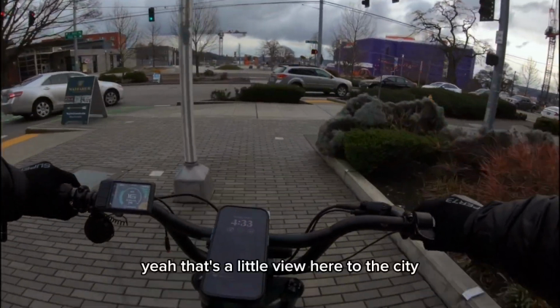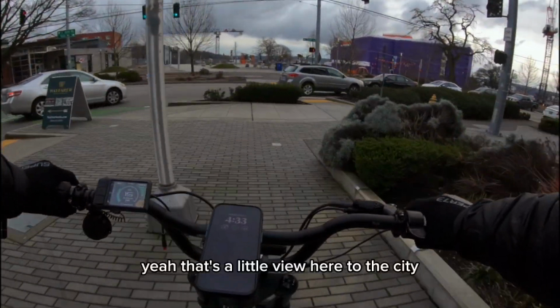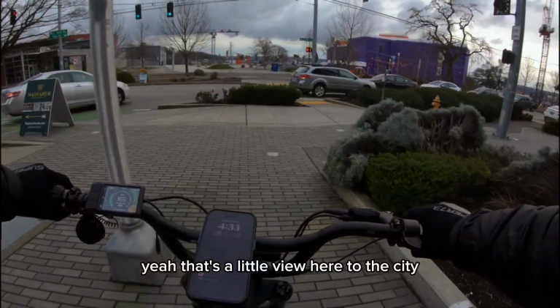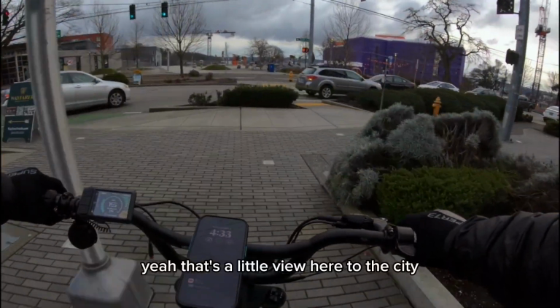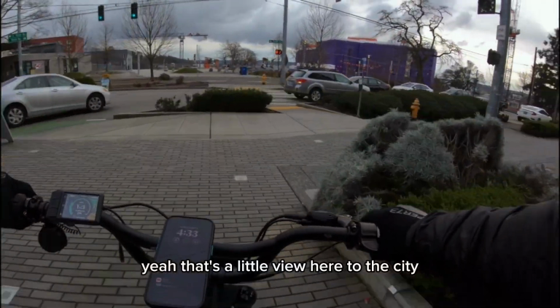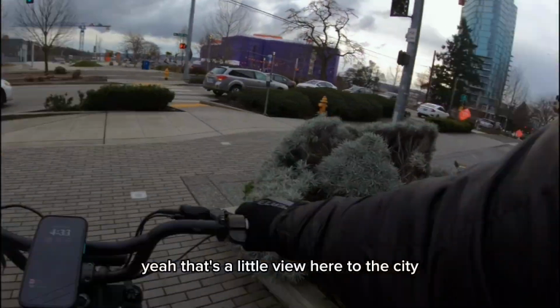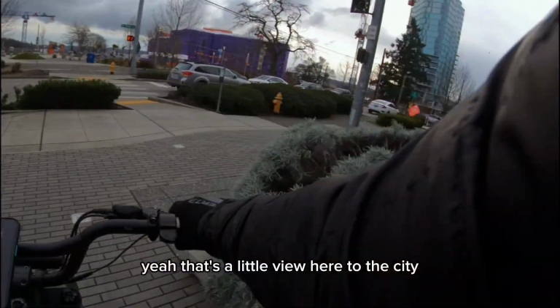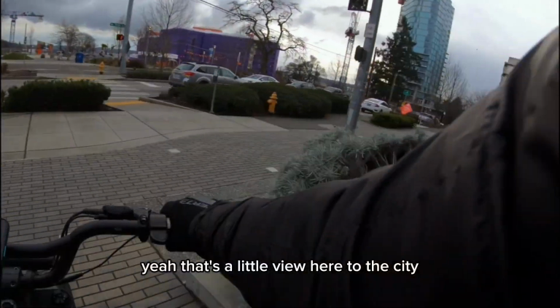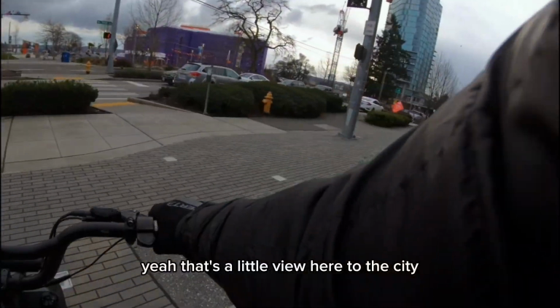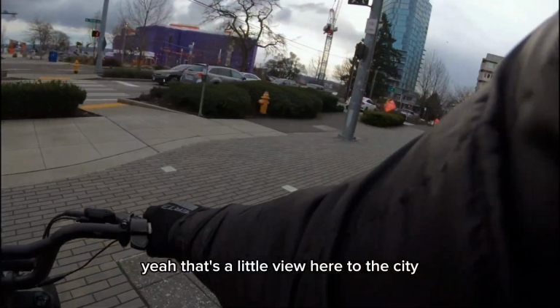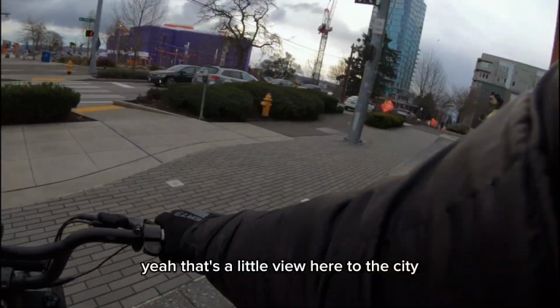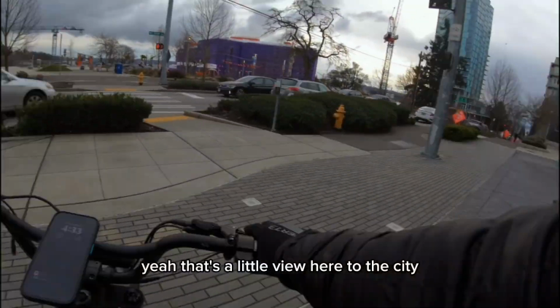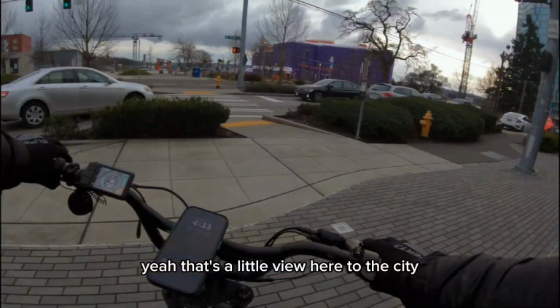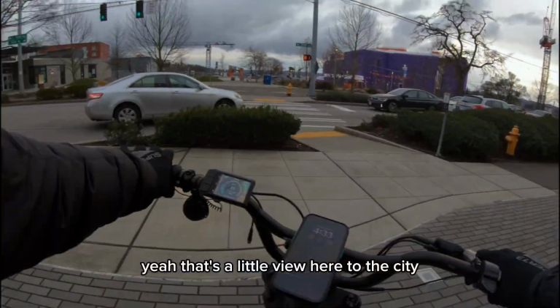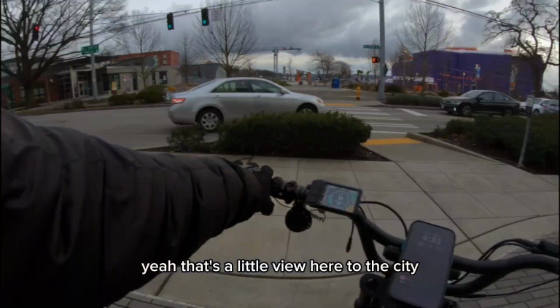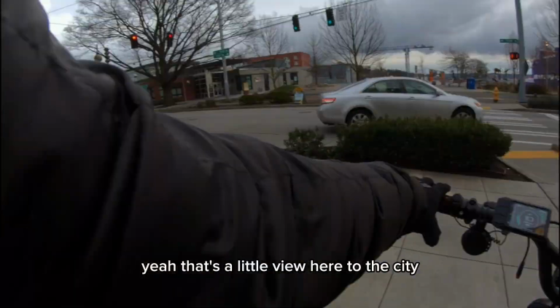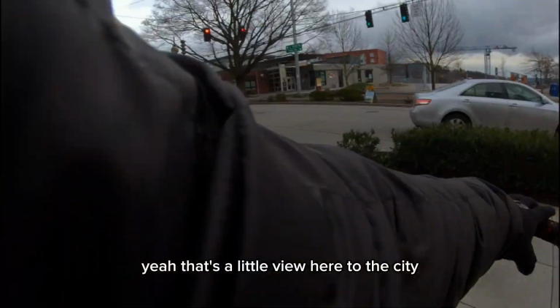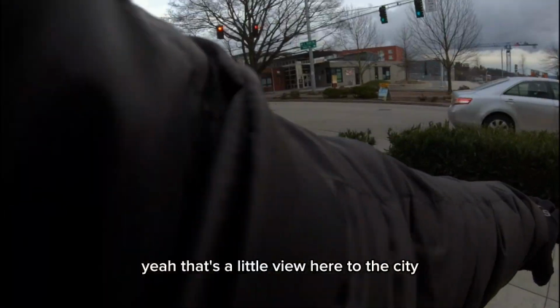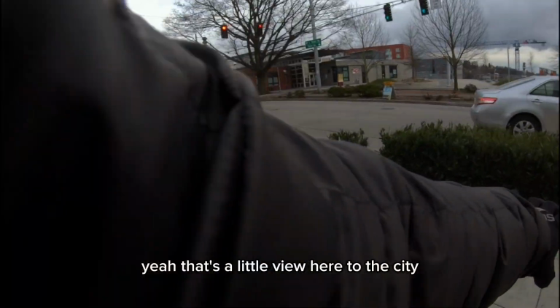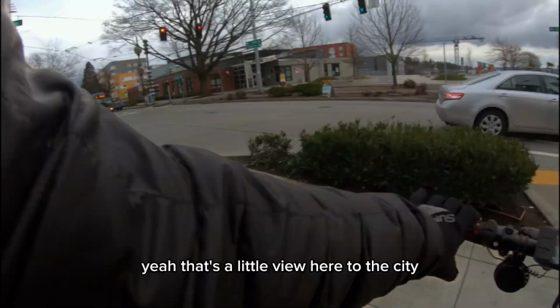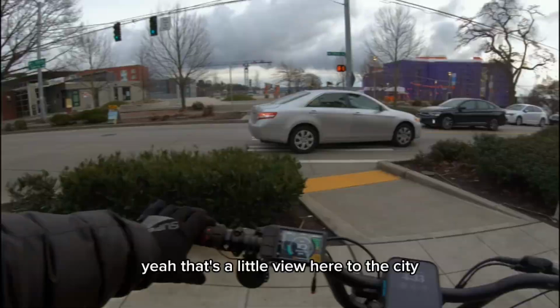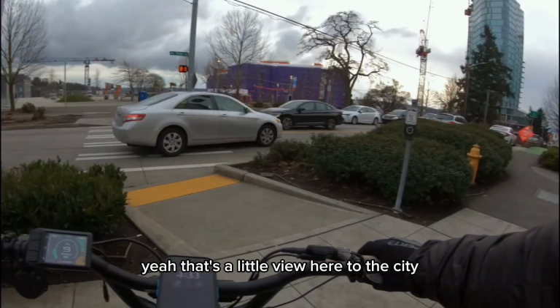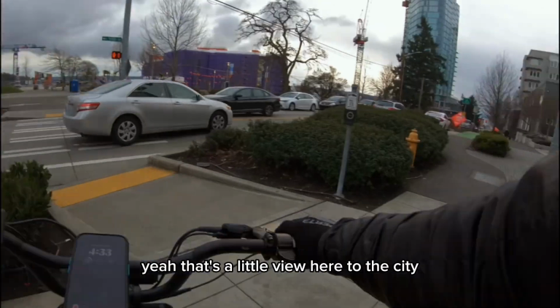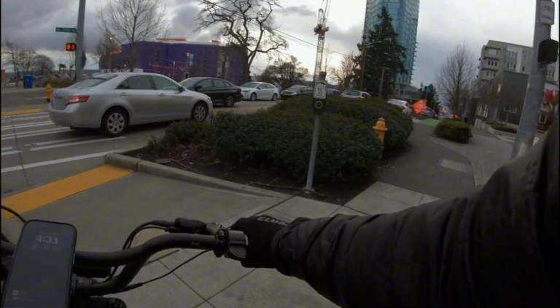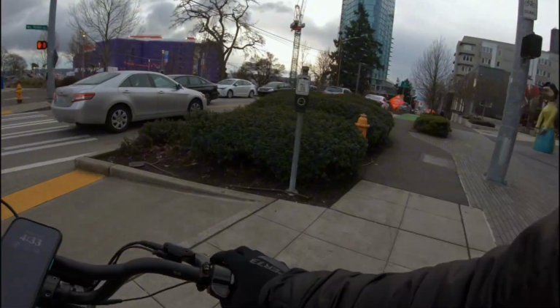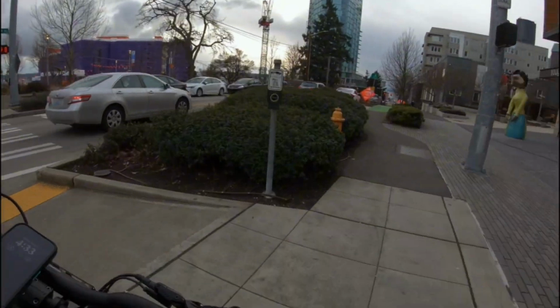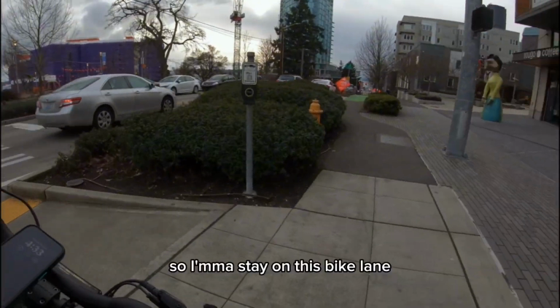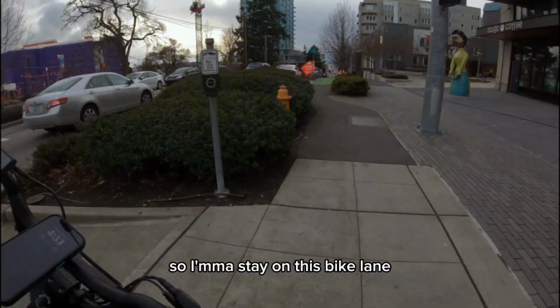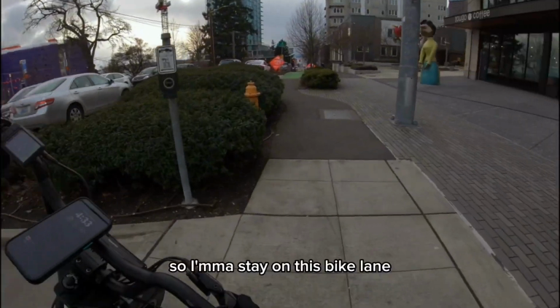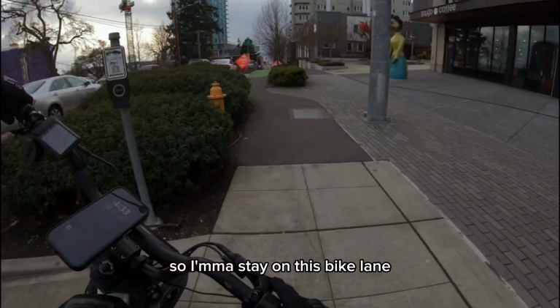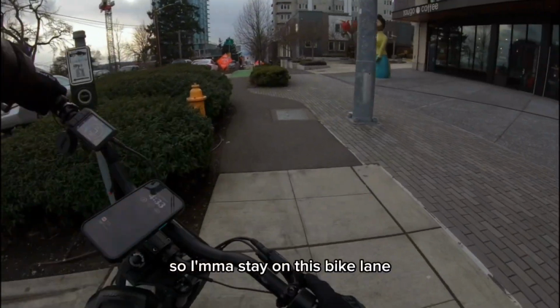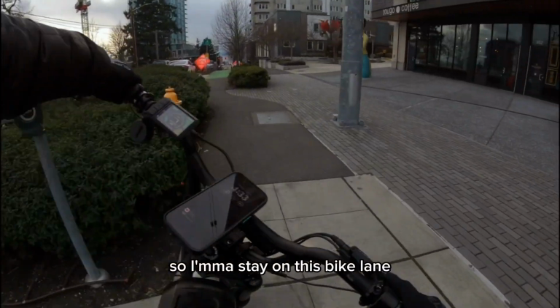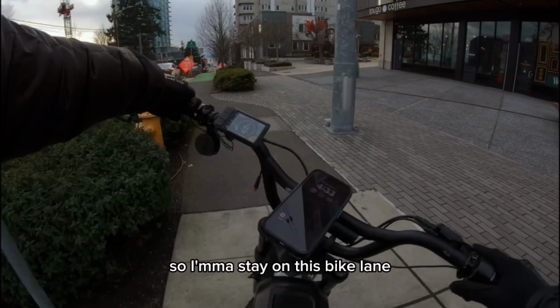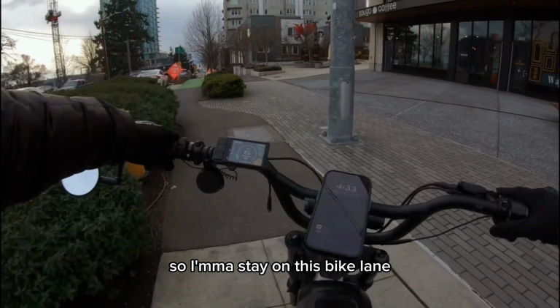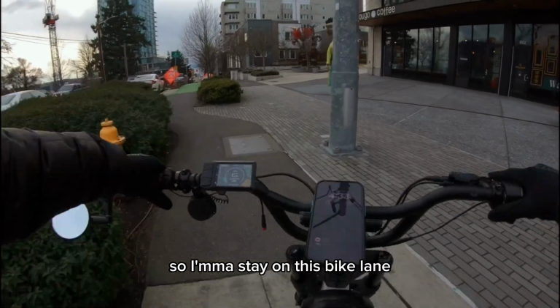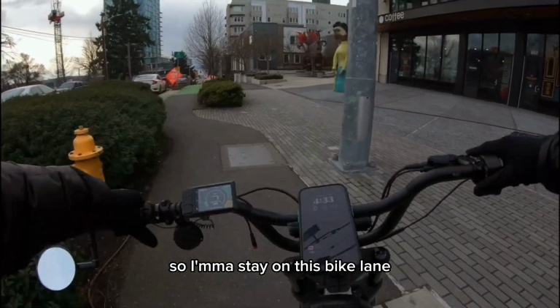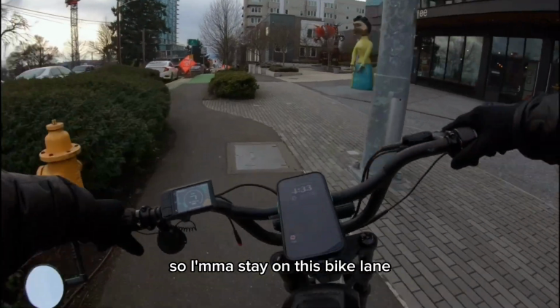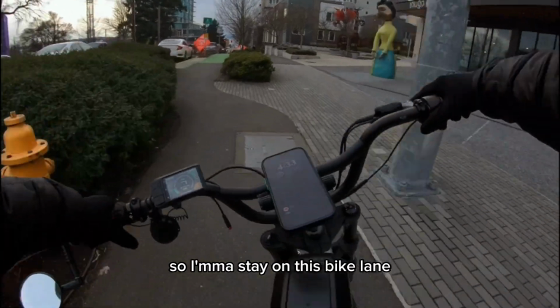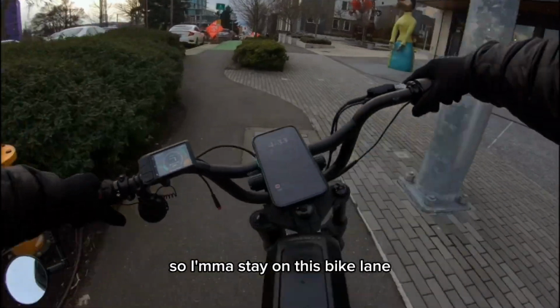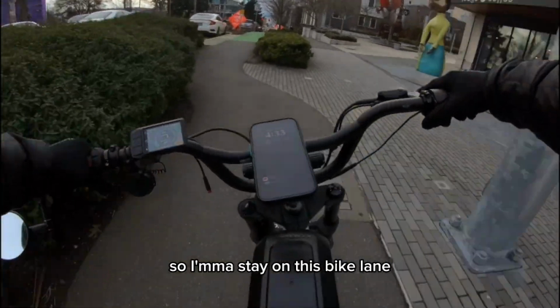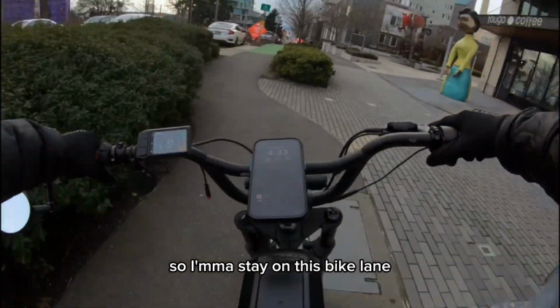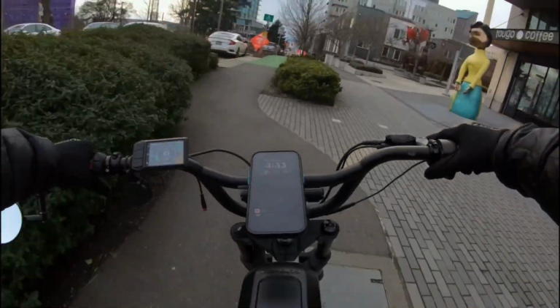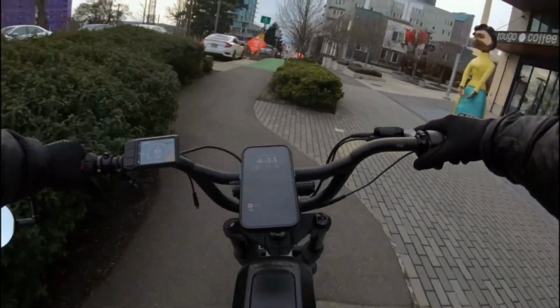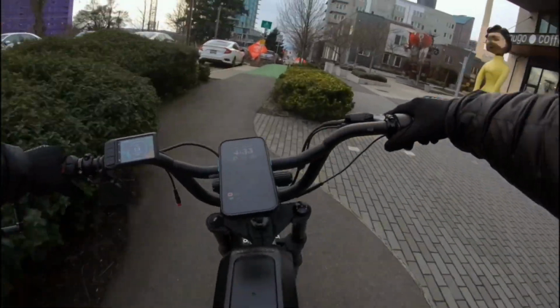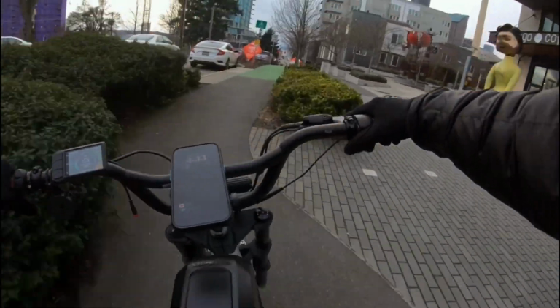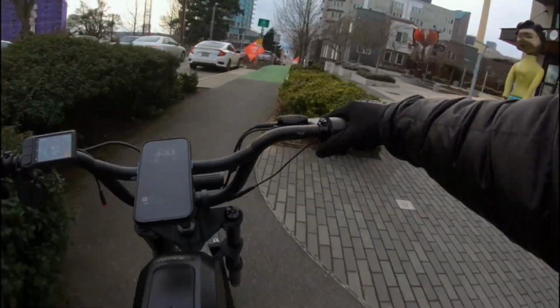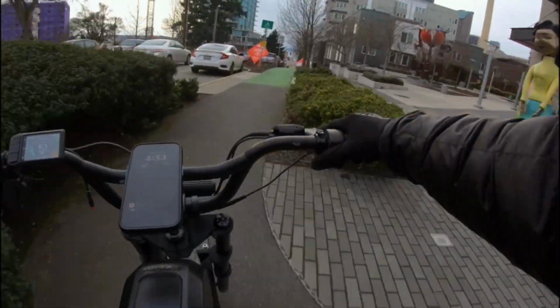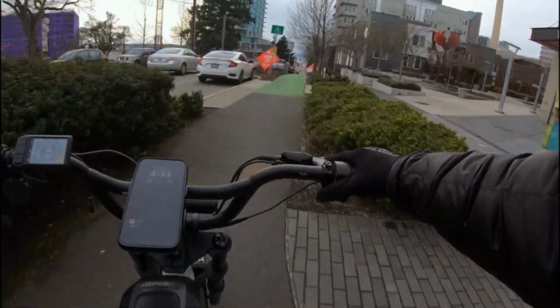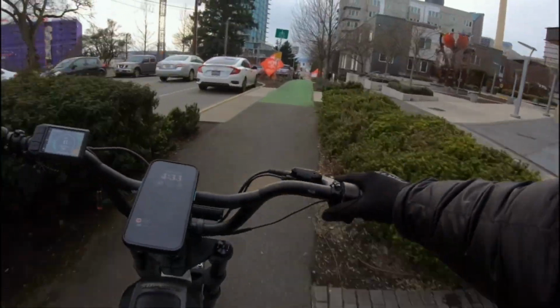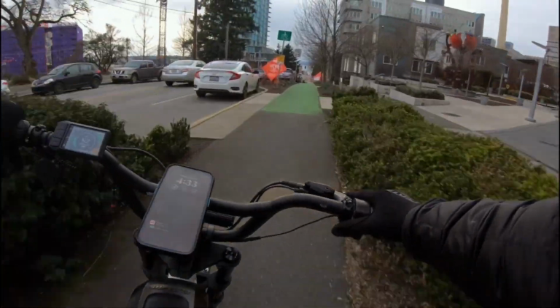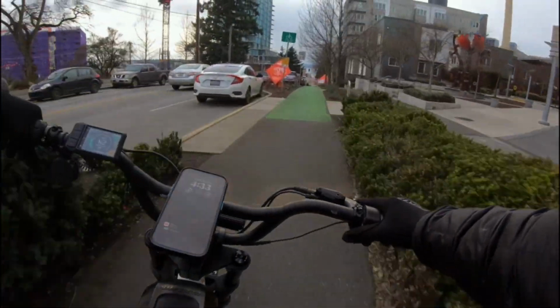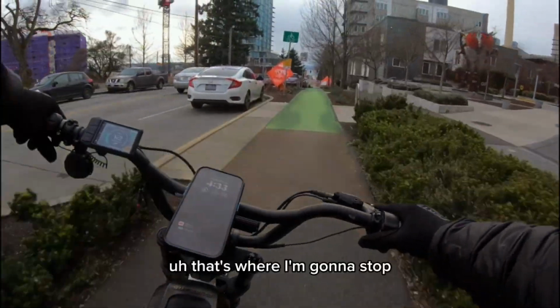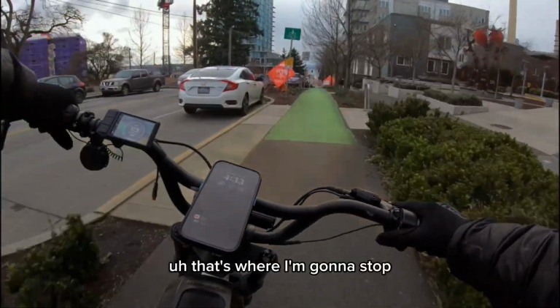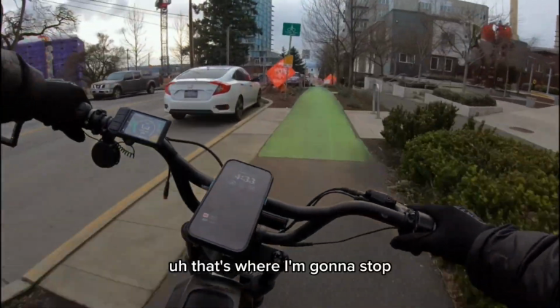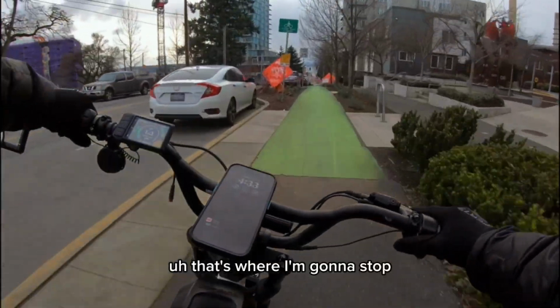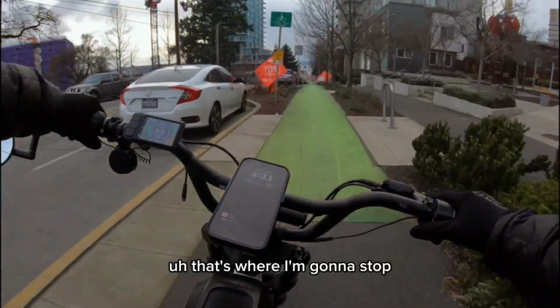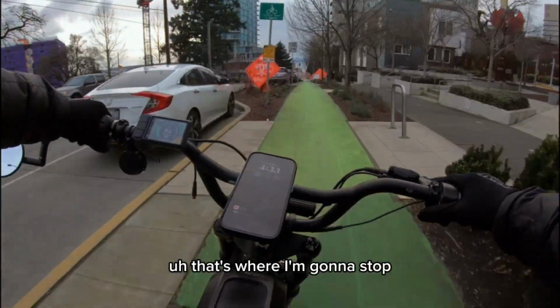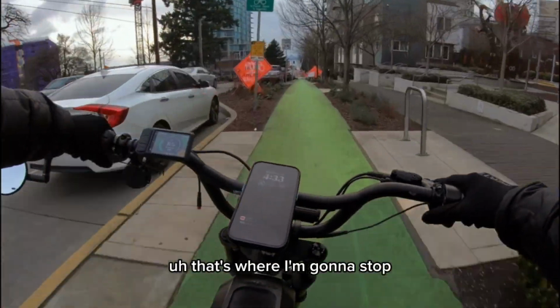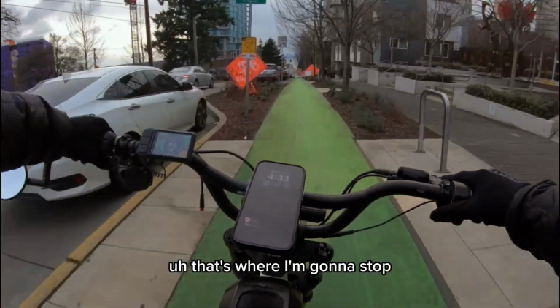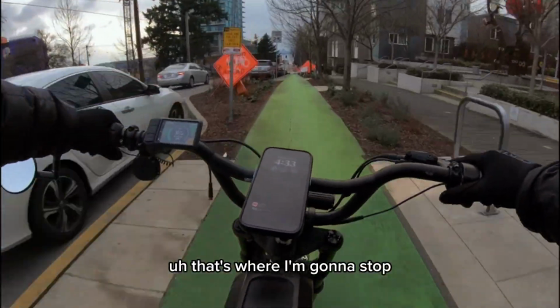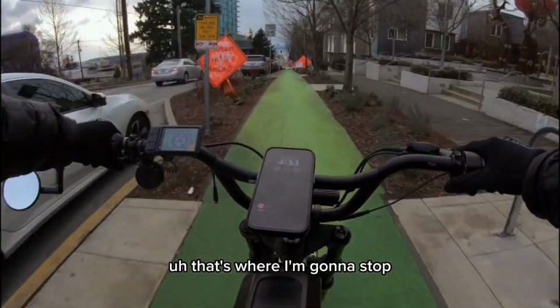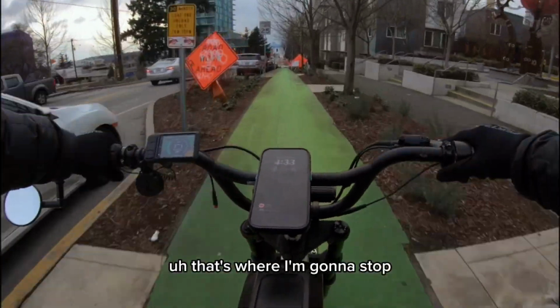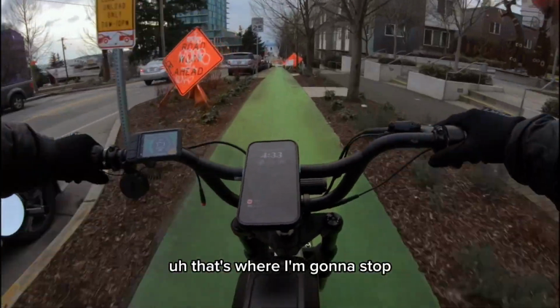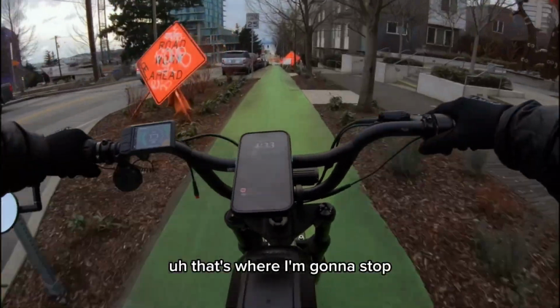Yeah, there's a little view here of the city. I'm gonna stay on this bike lane — that's where I'm gonna stop.